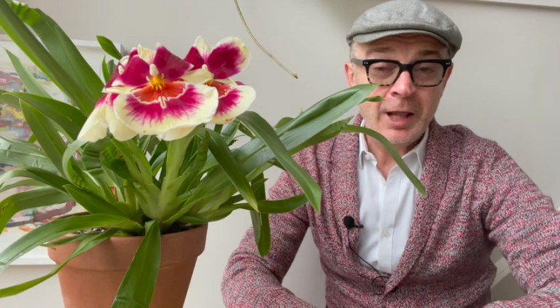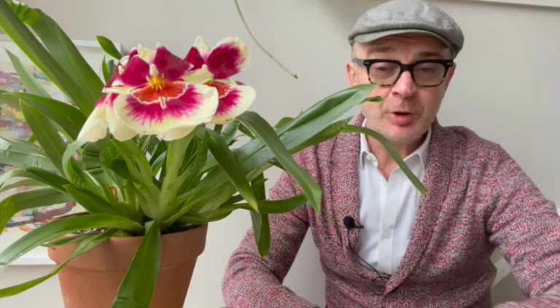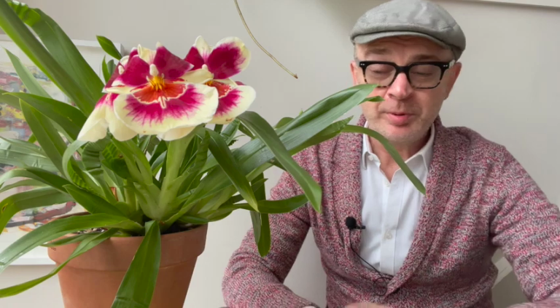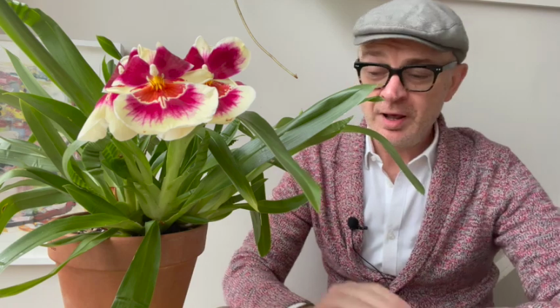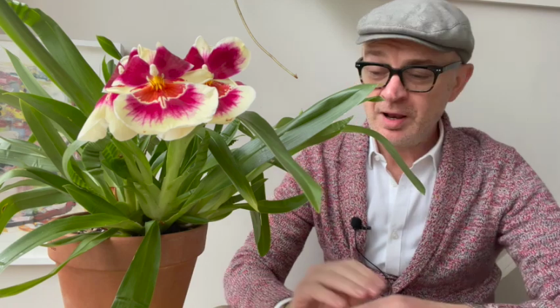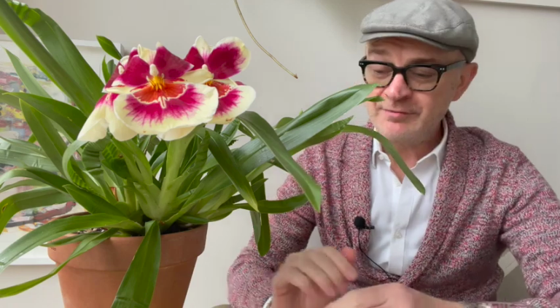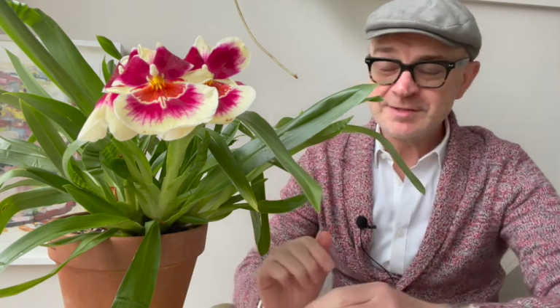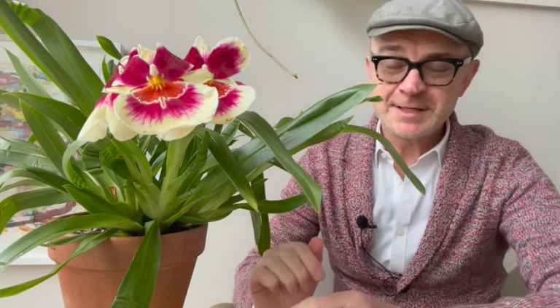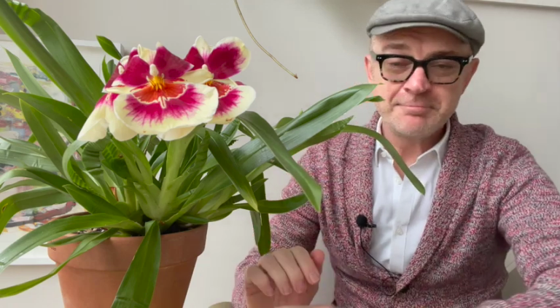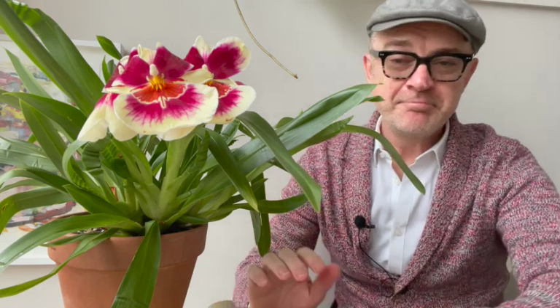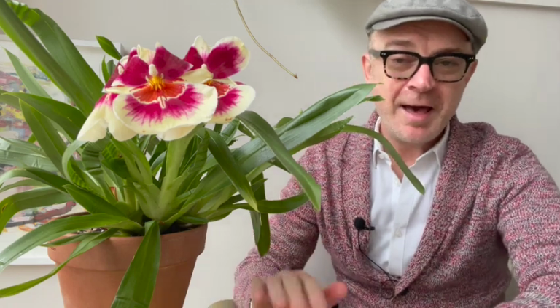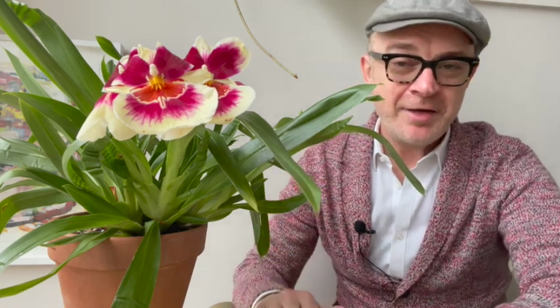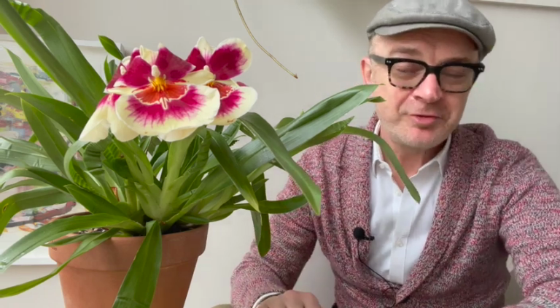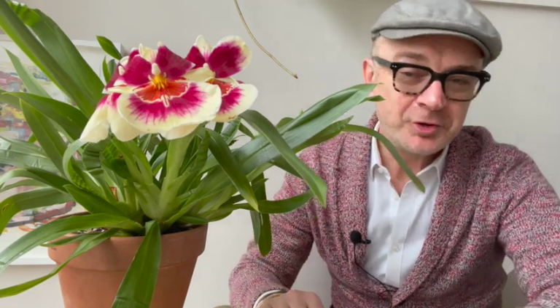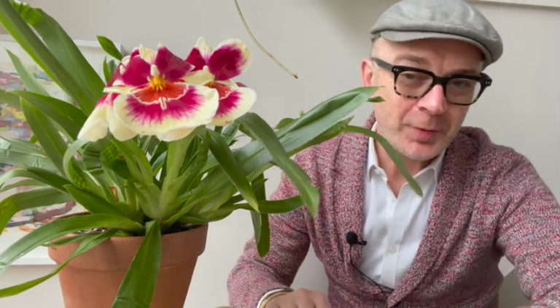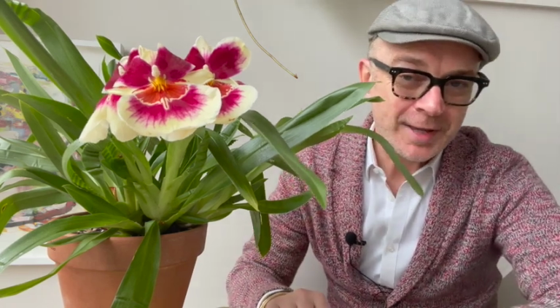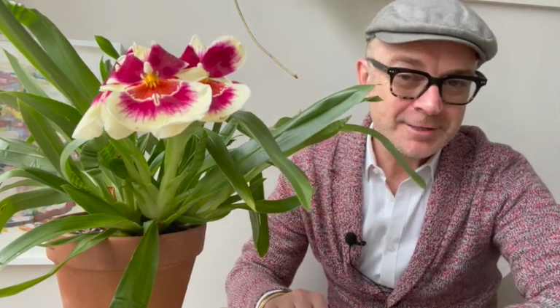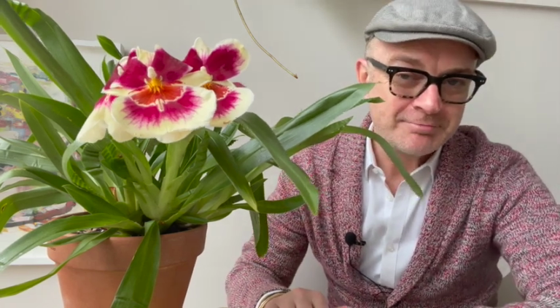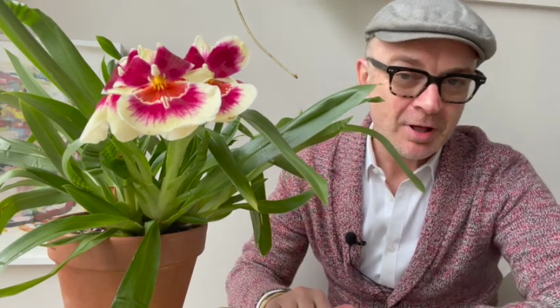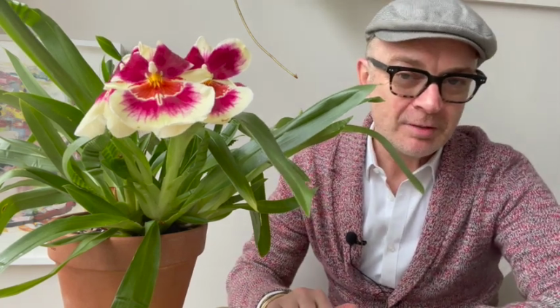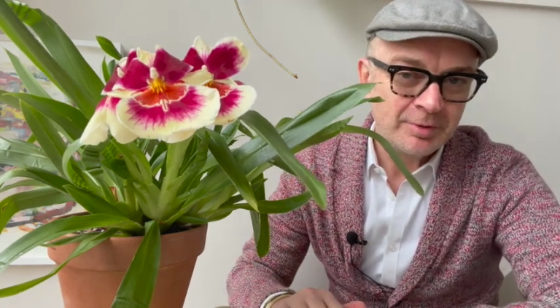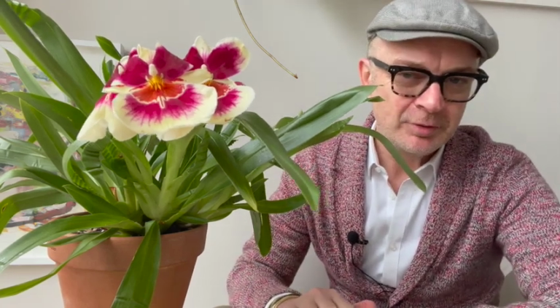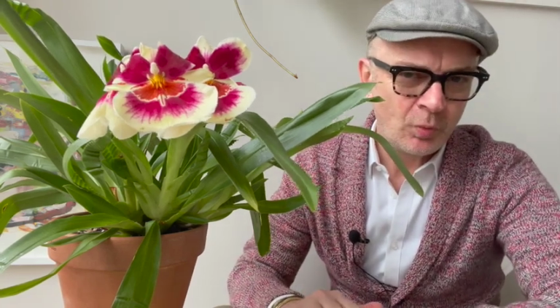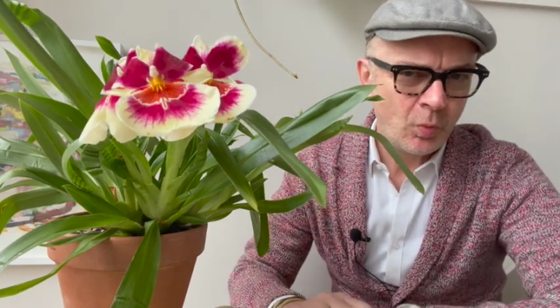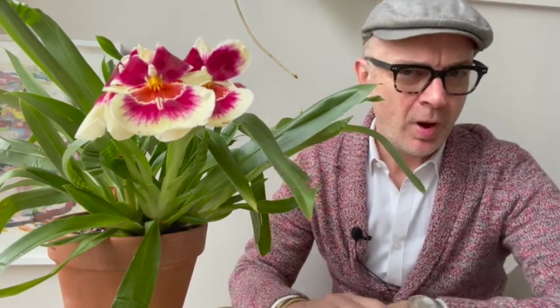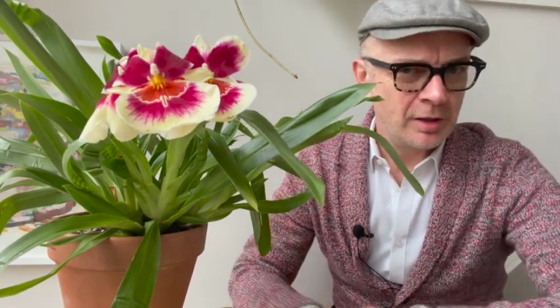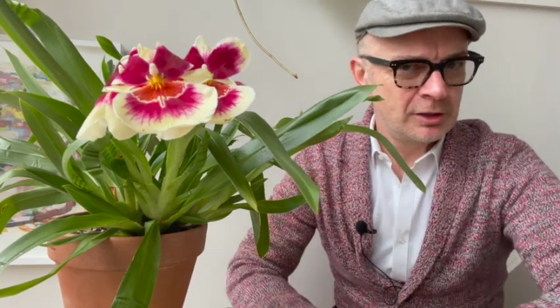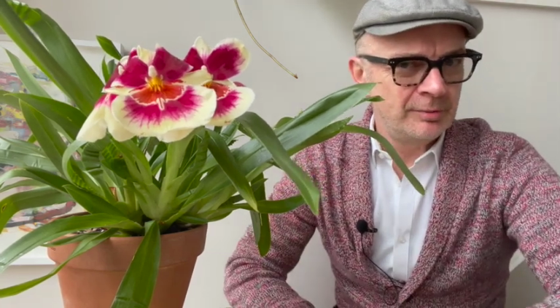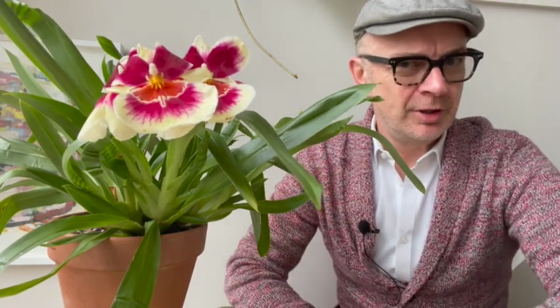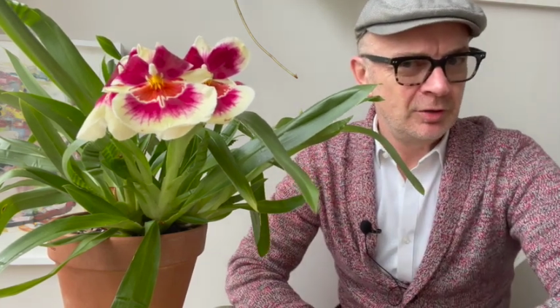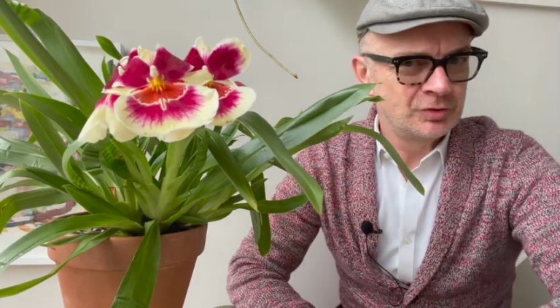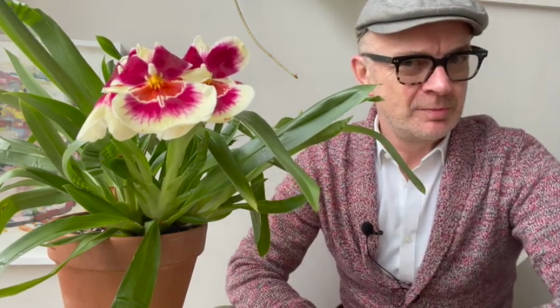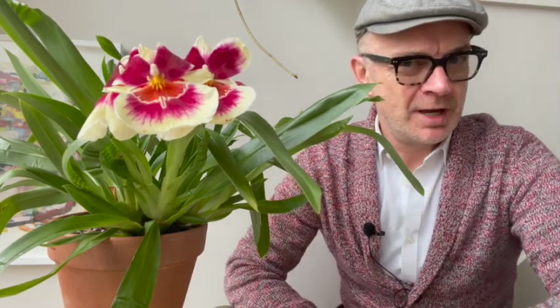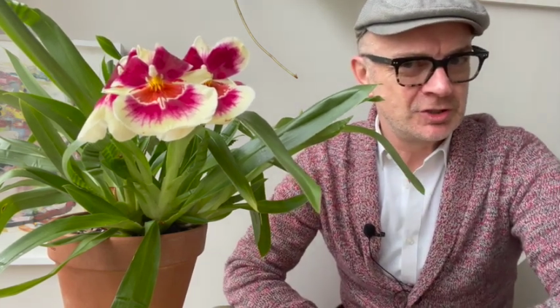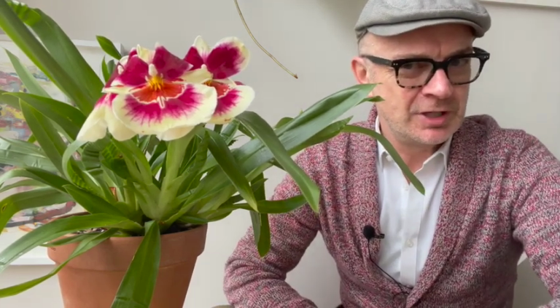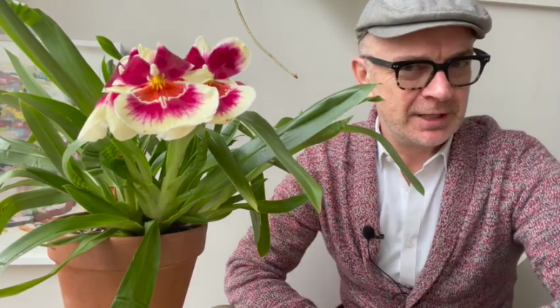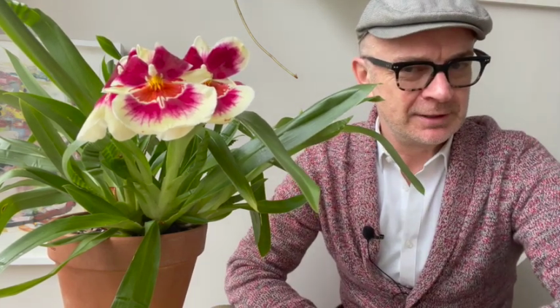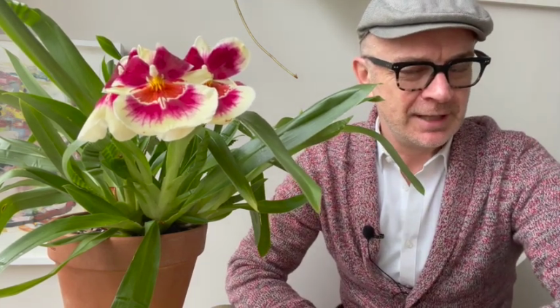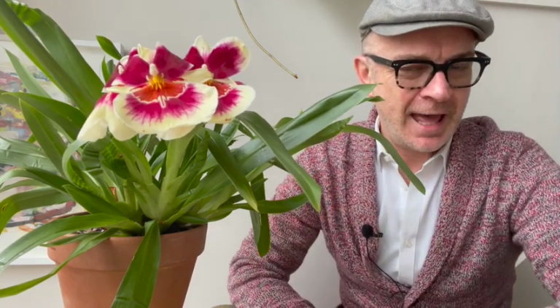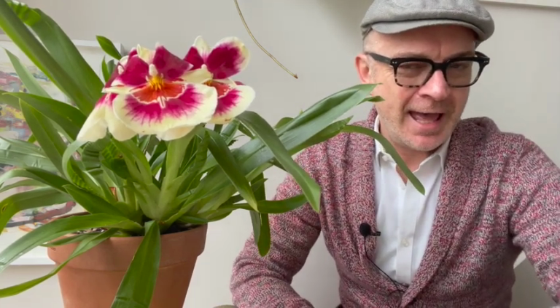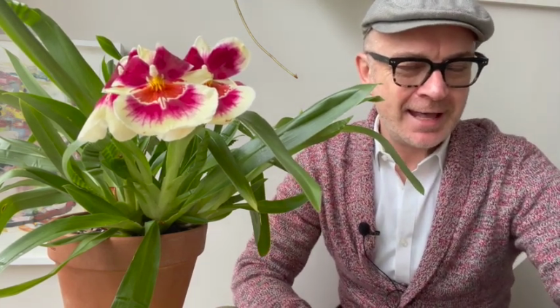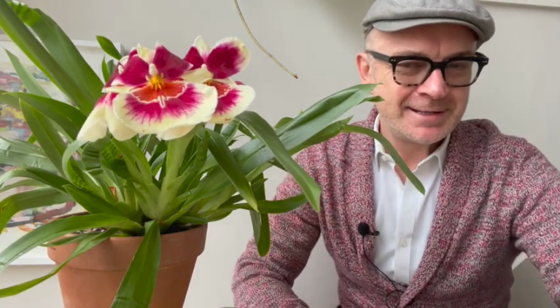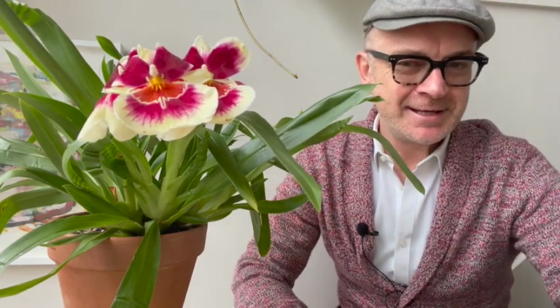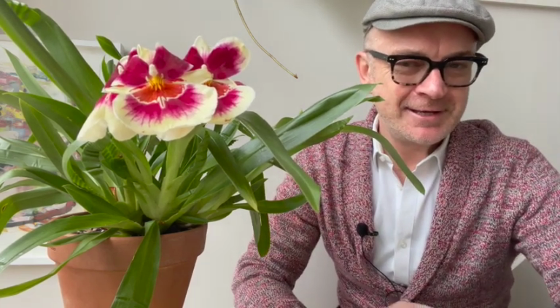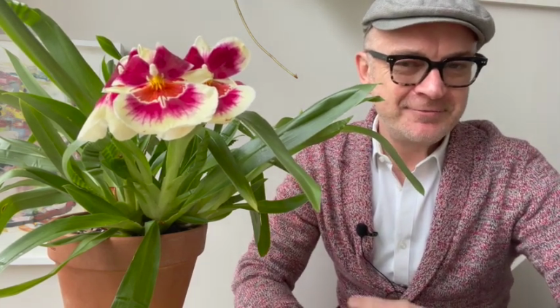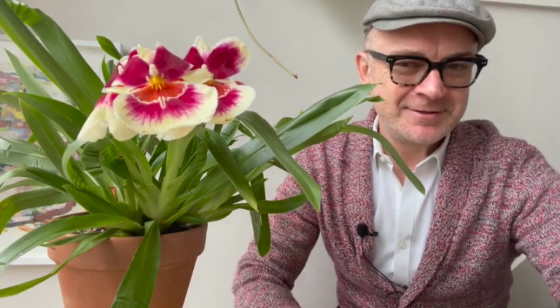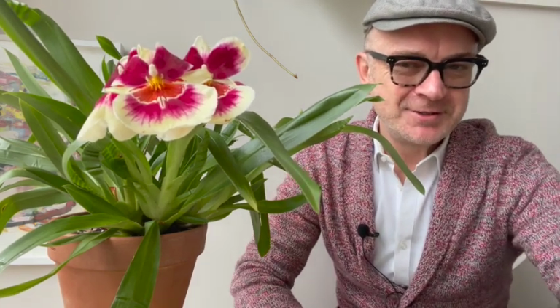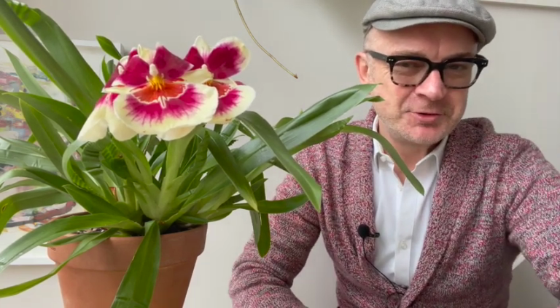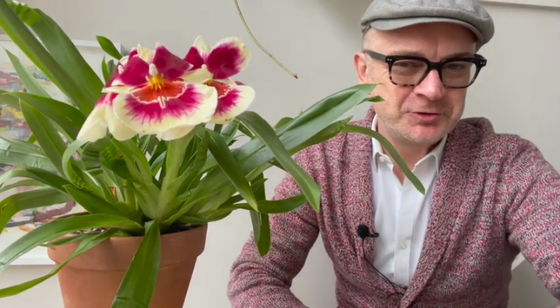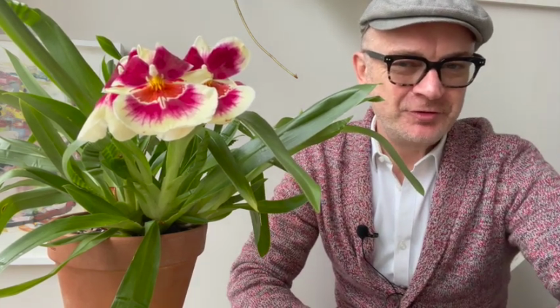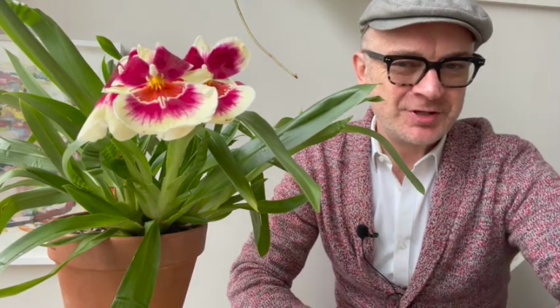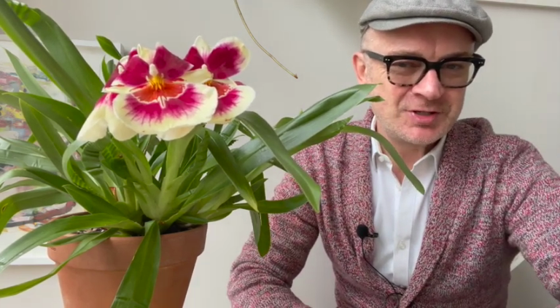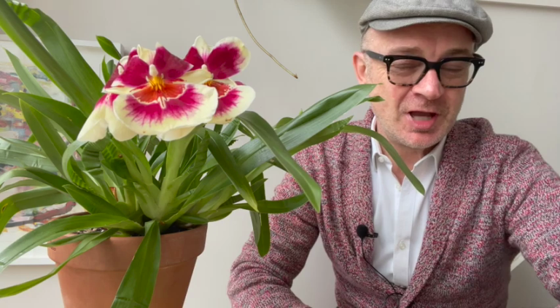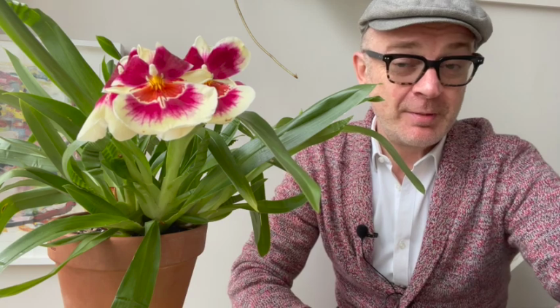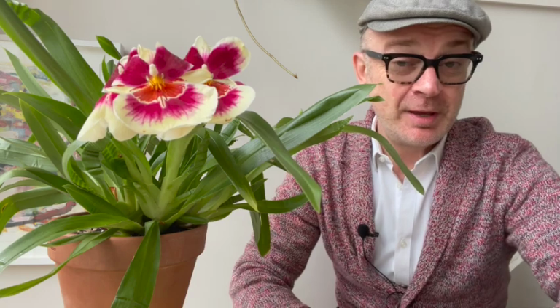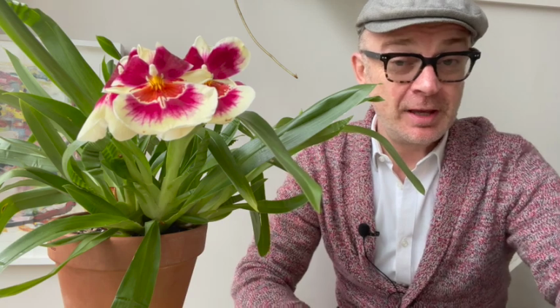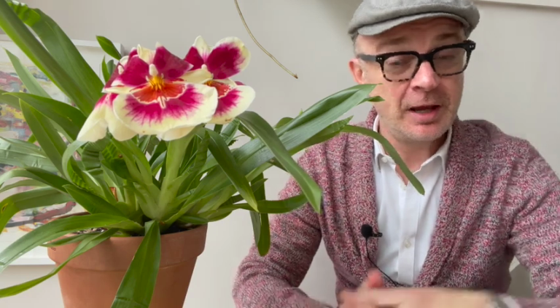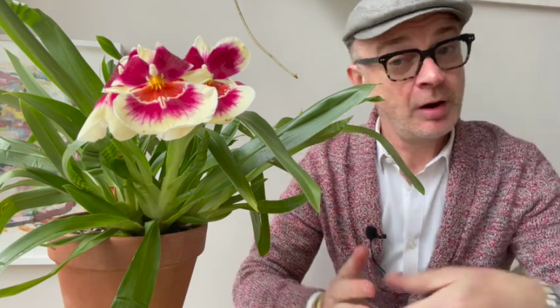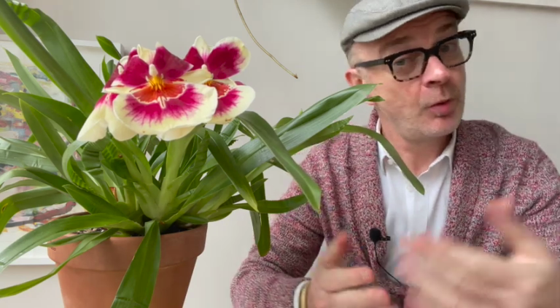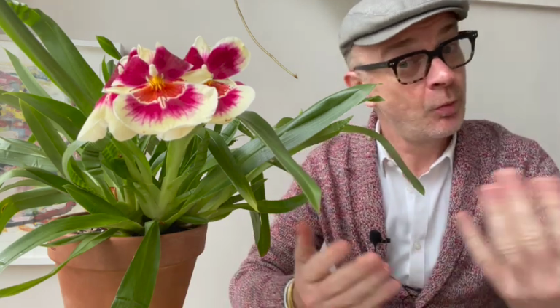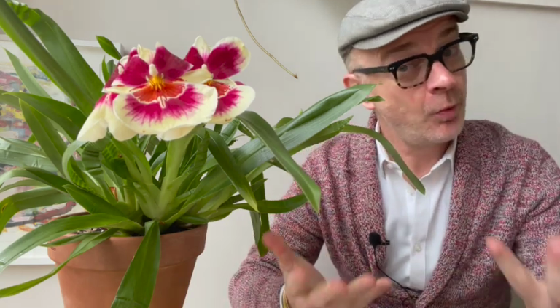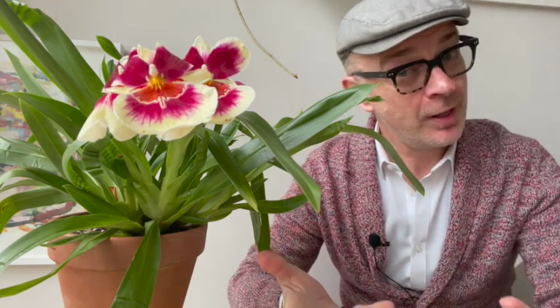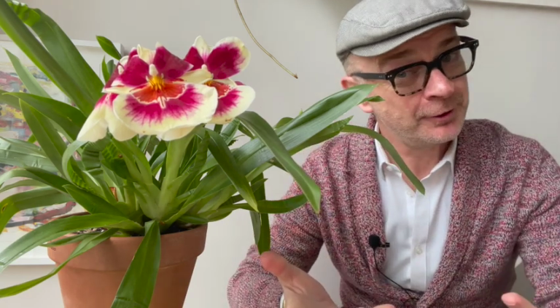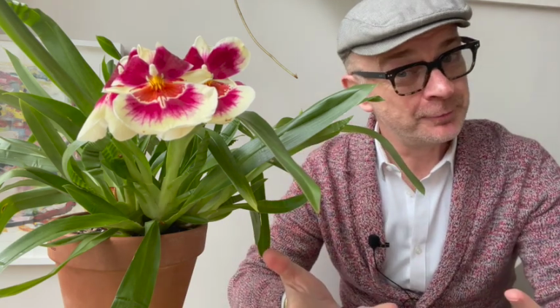Hello plant lovers, Matthew in Melbourne welcoming you to my channel — and if this is your first time here, welcome.